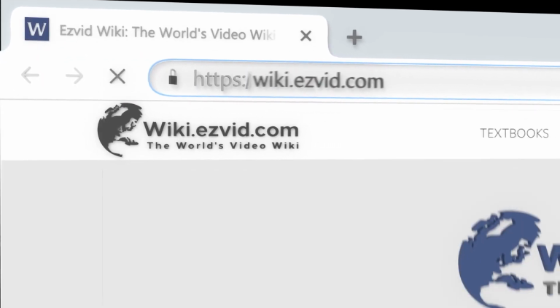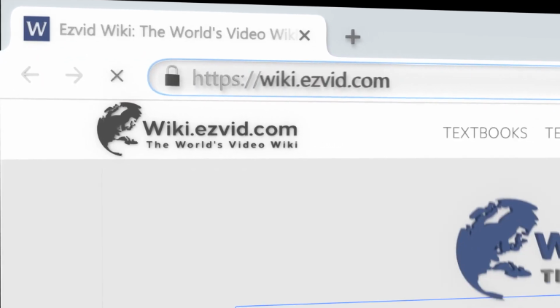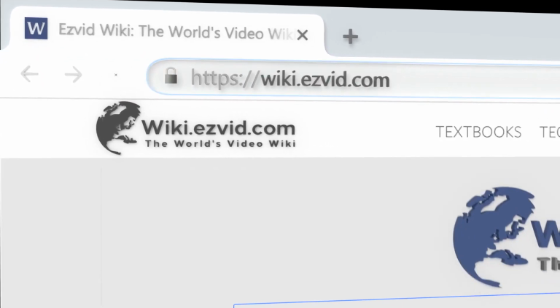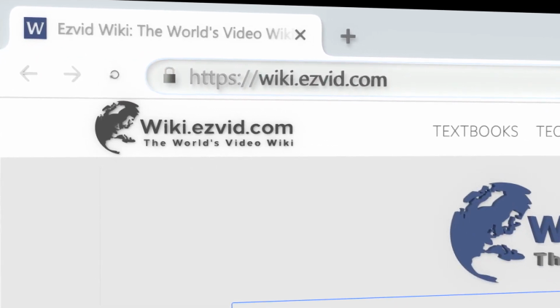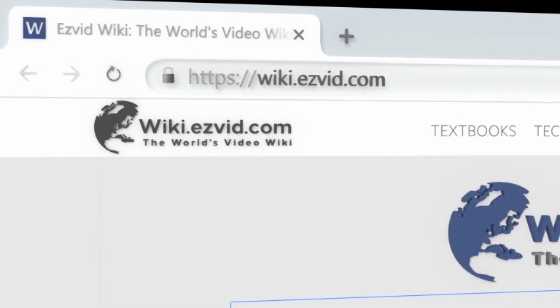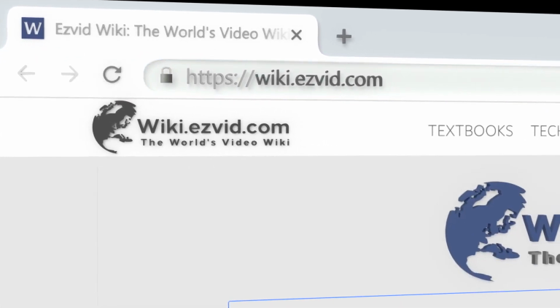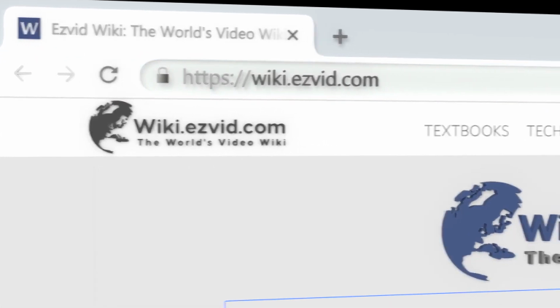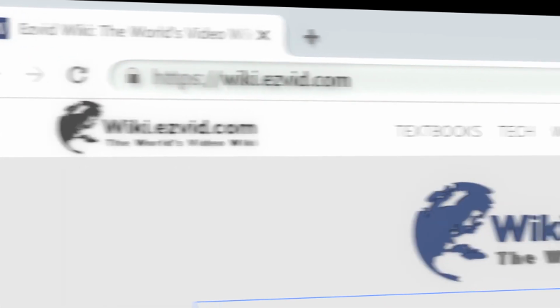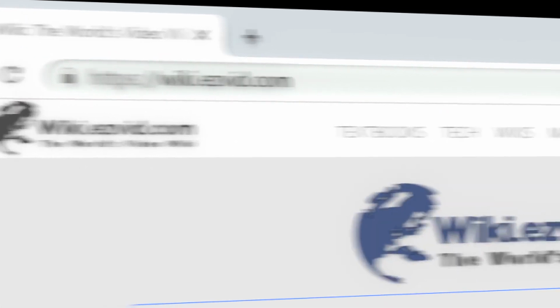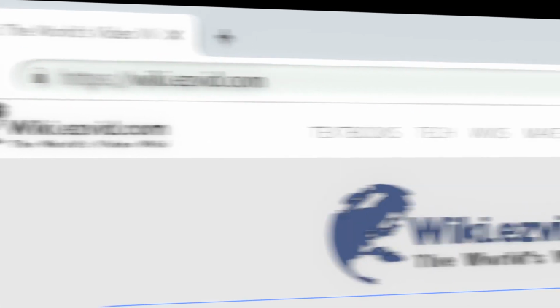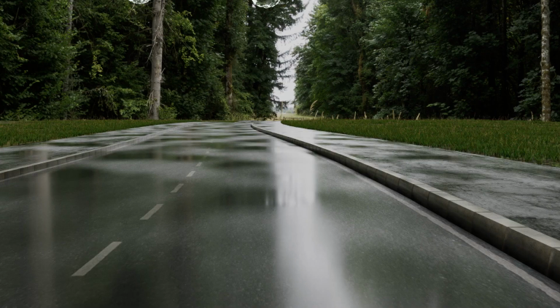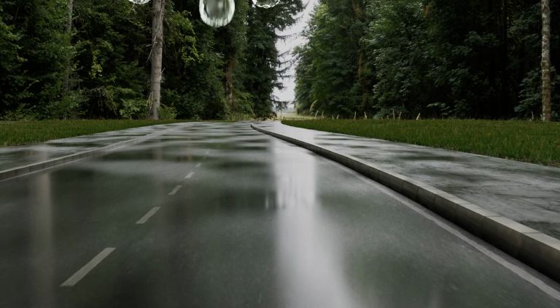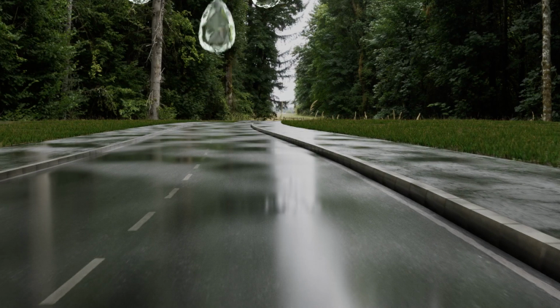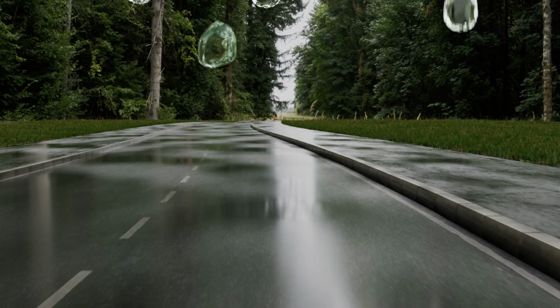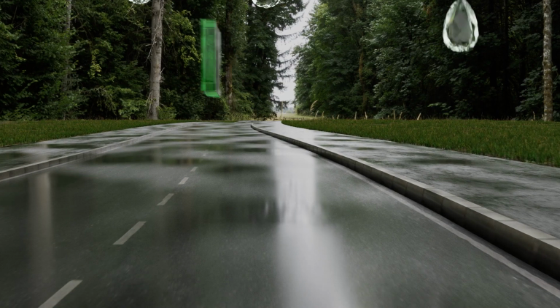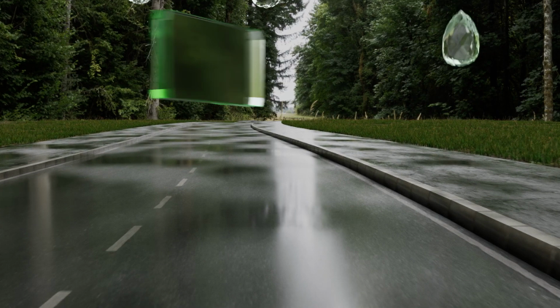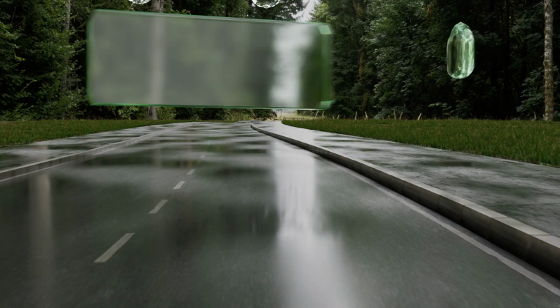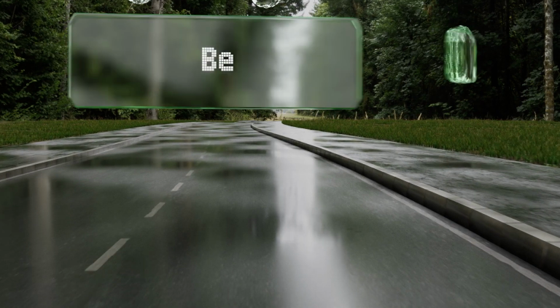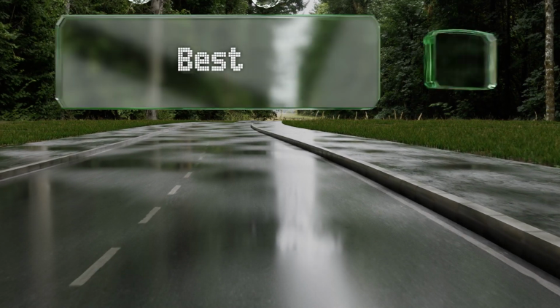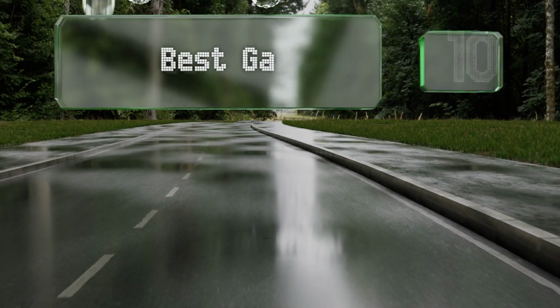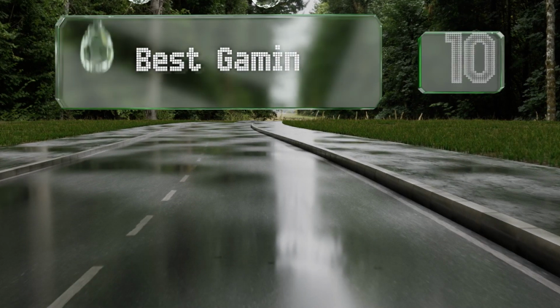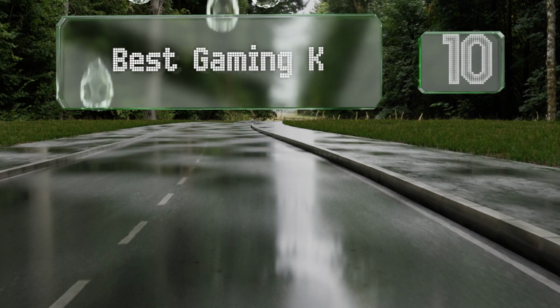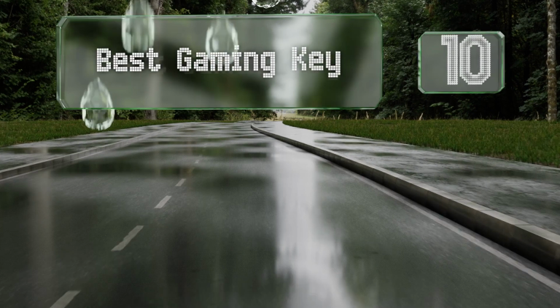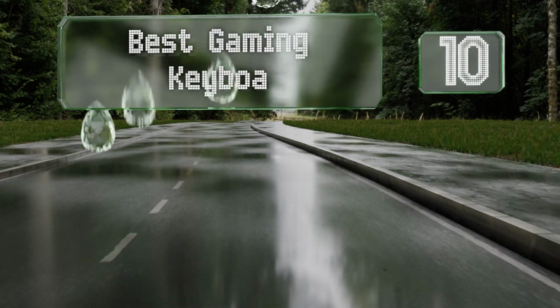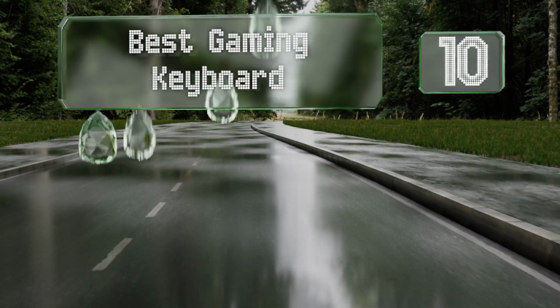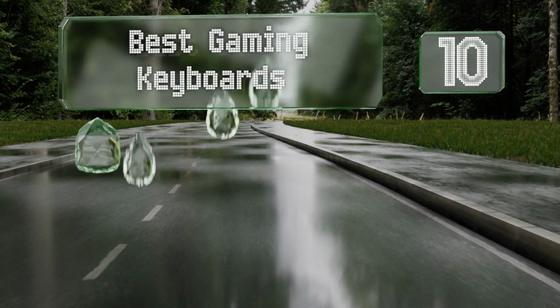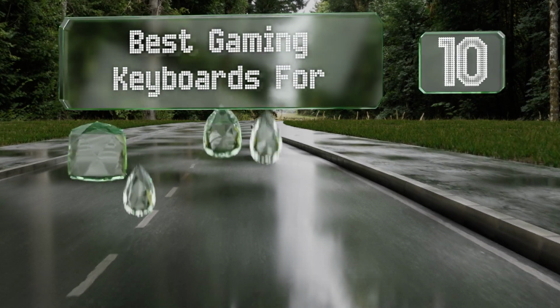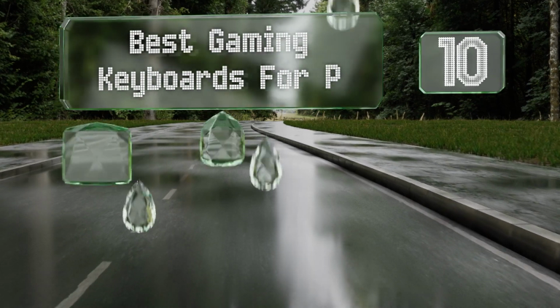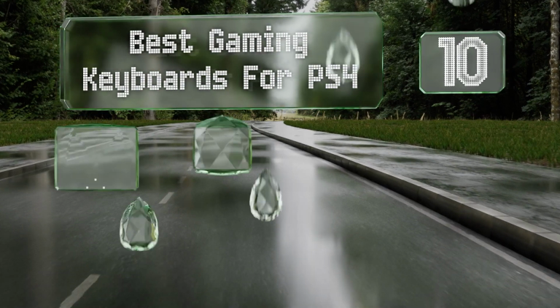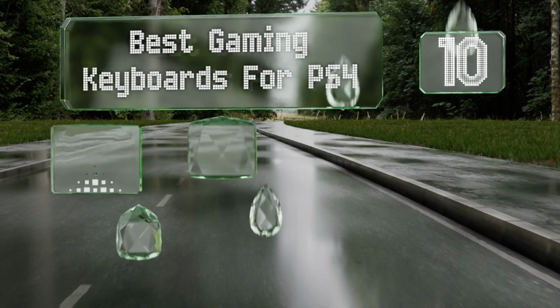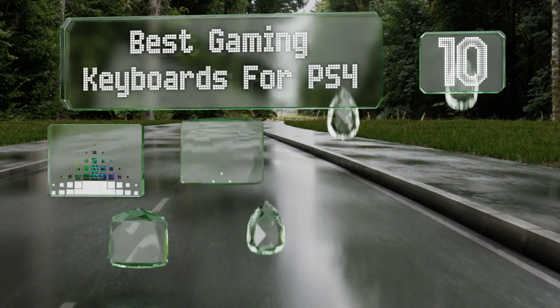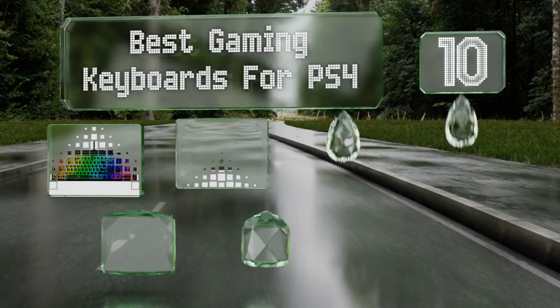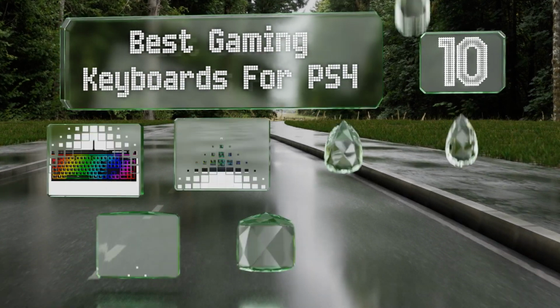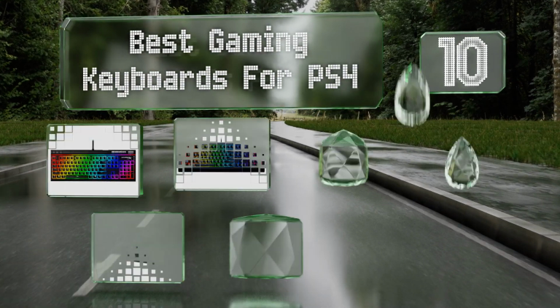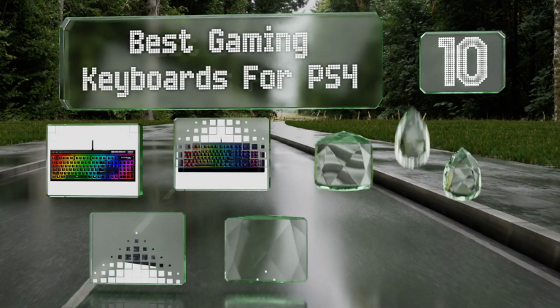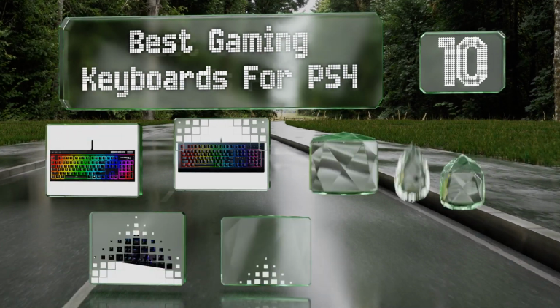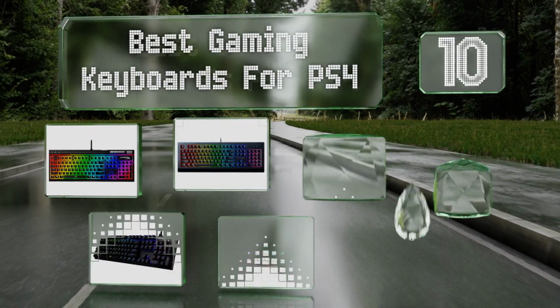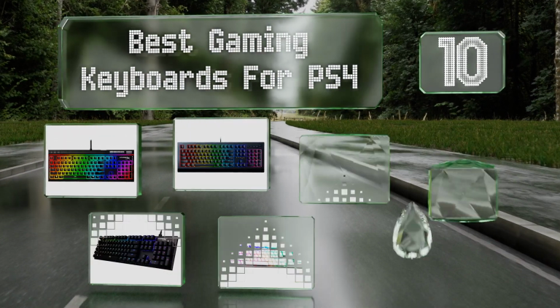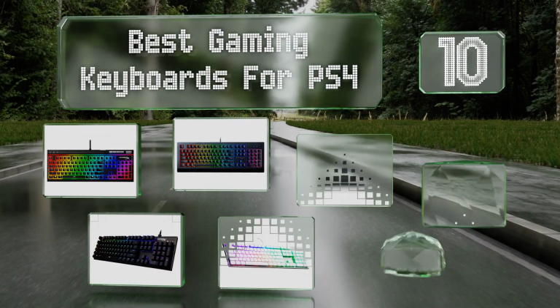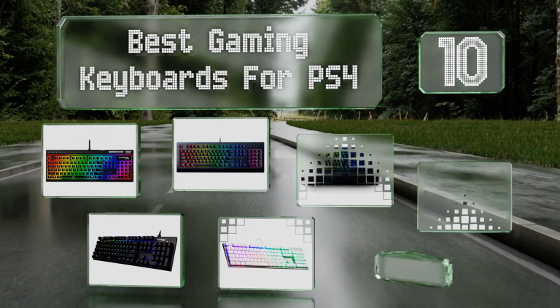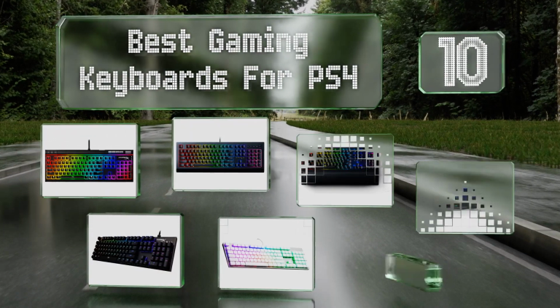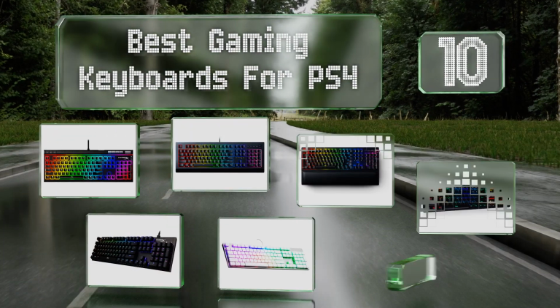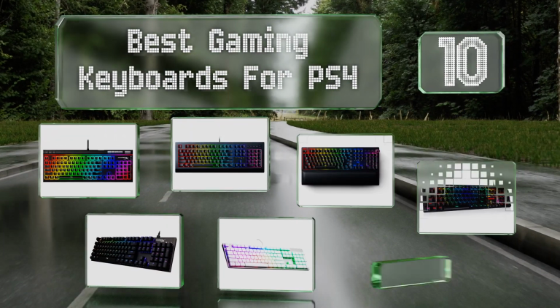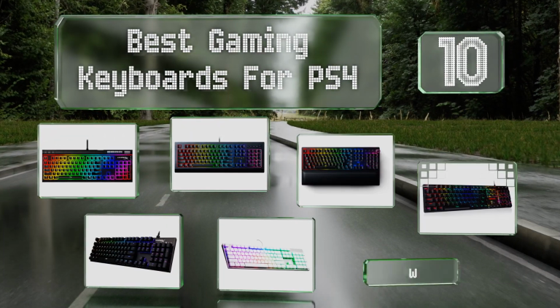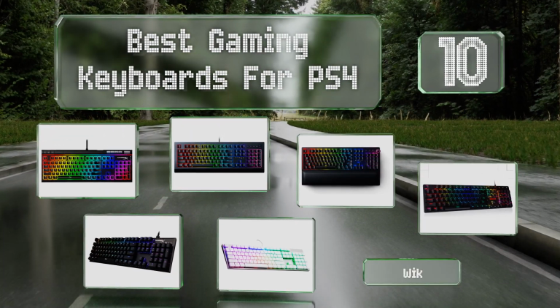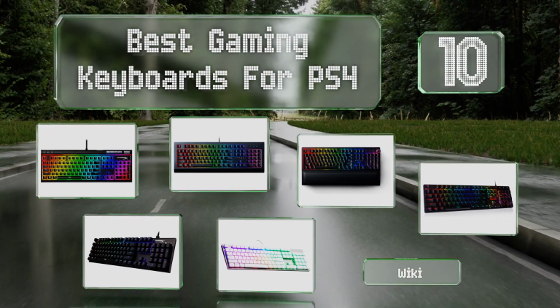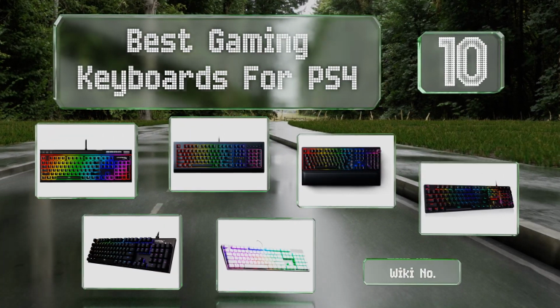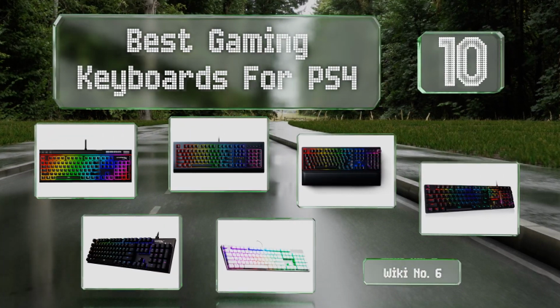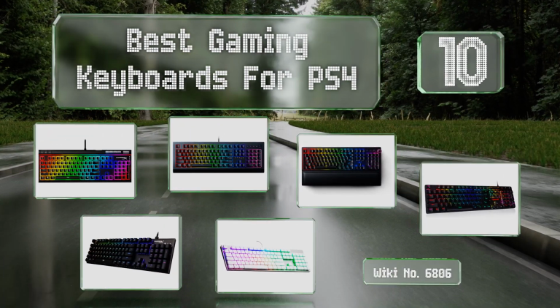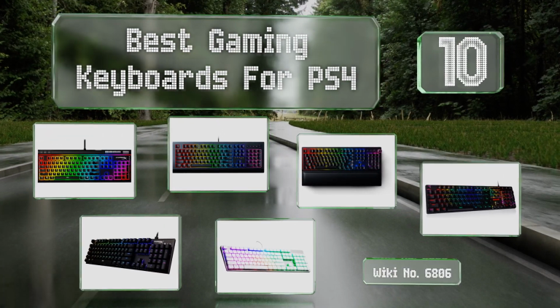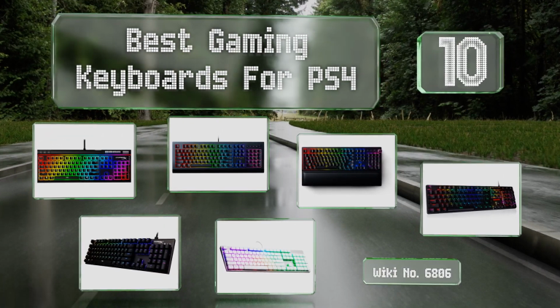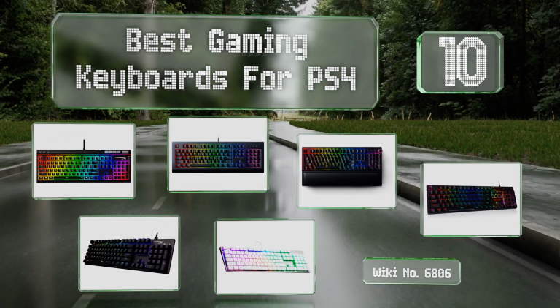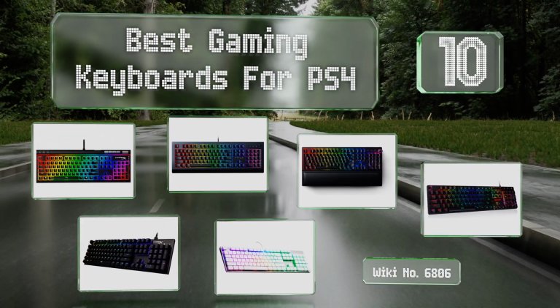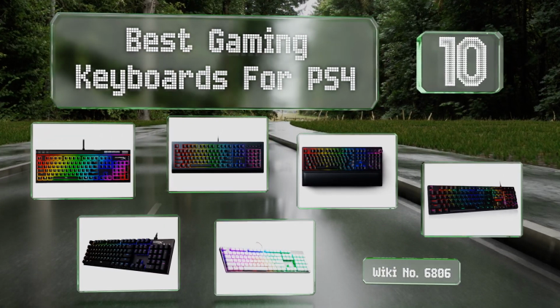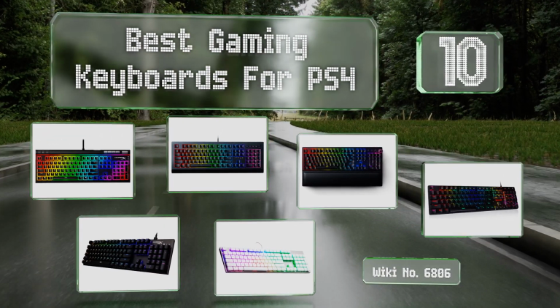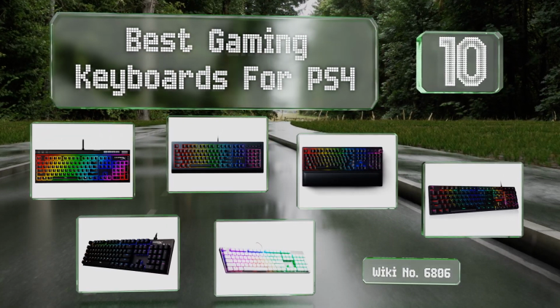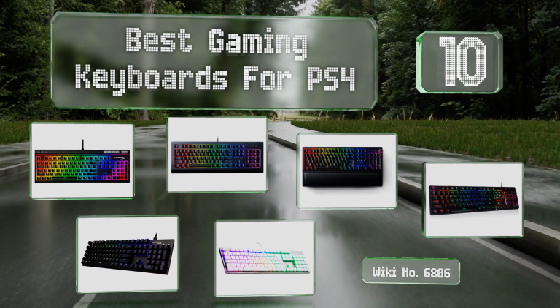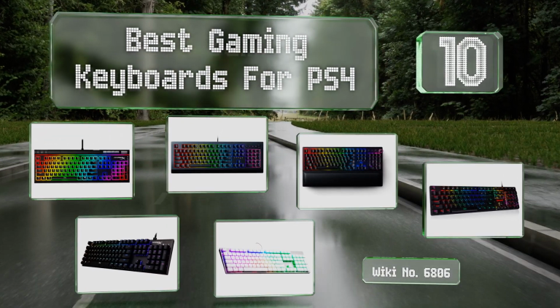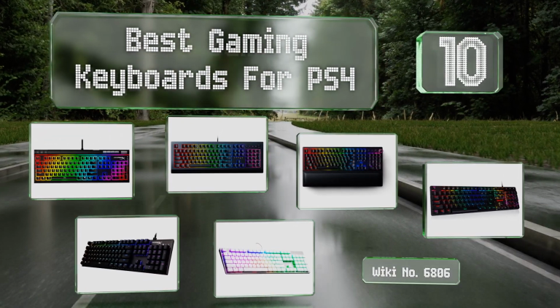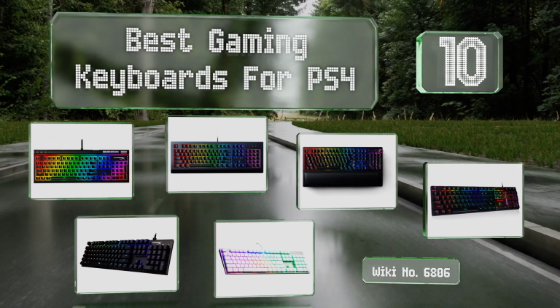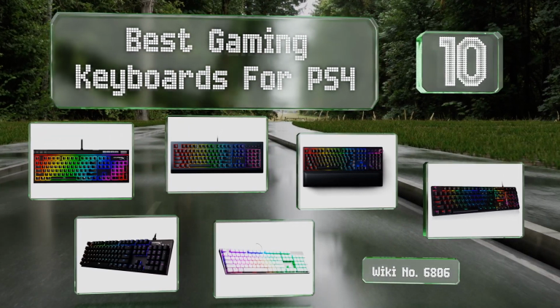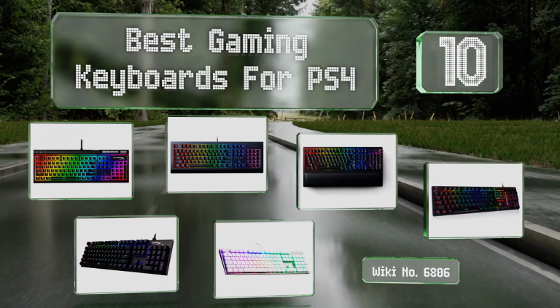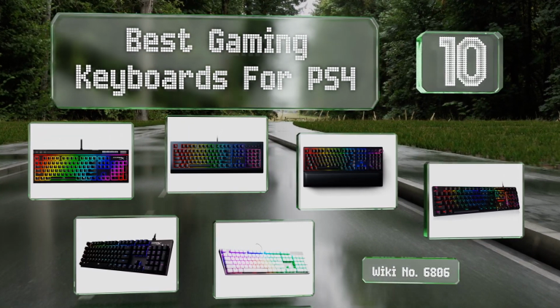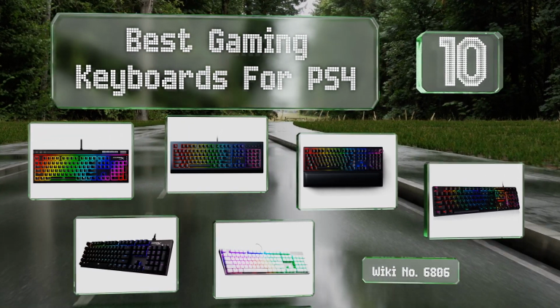EasyVid presents the 10 best gaming keyboards for PS4. Let's get started with the list.